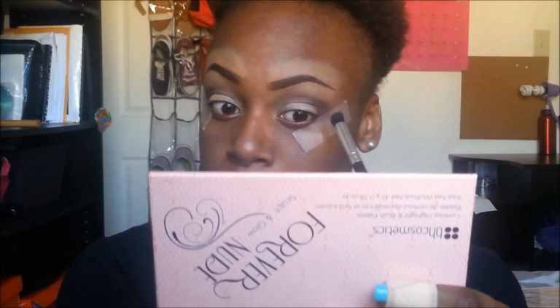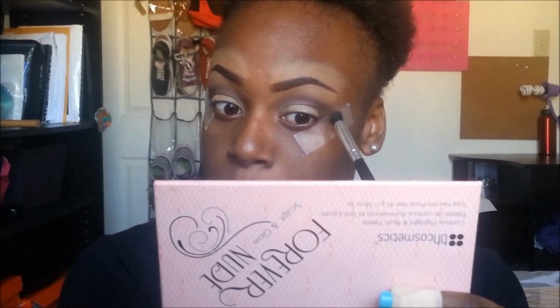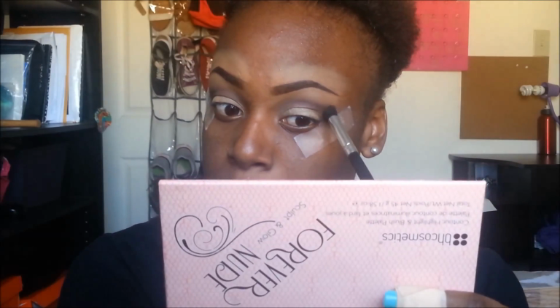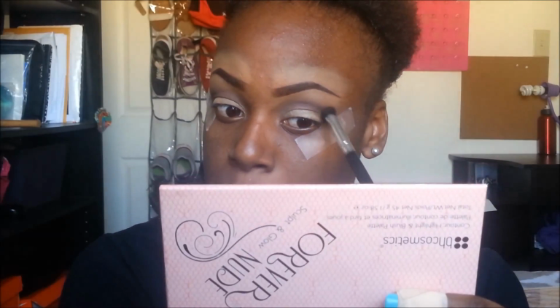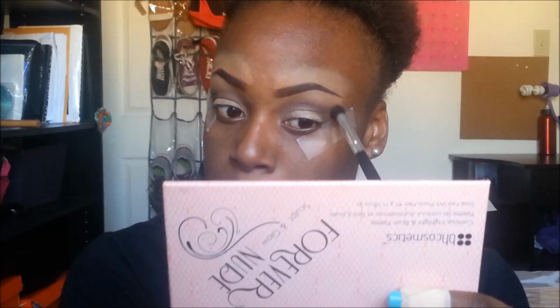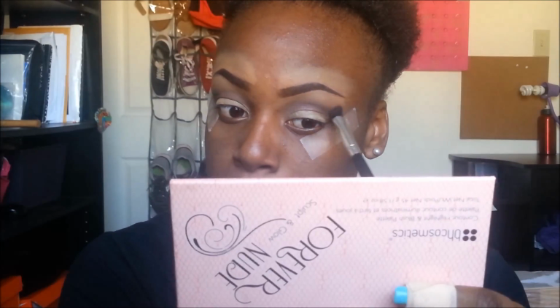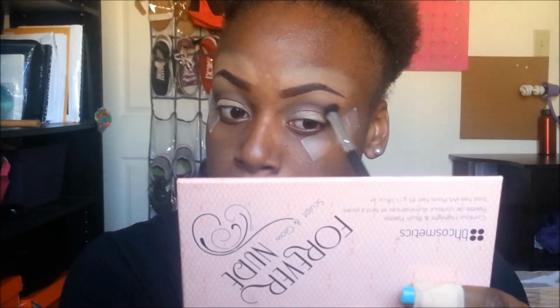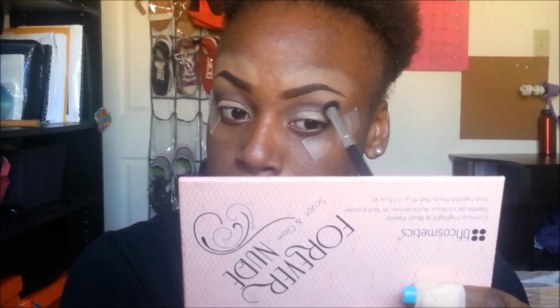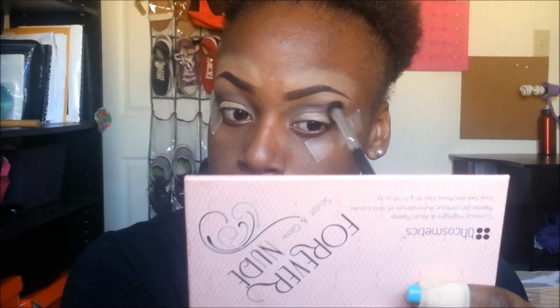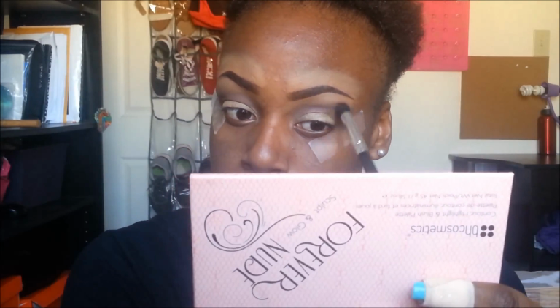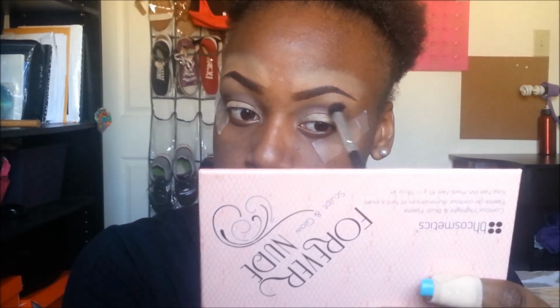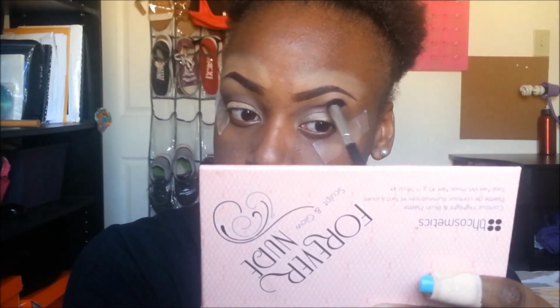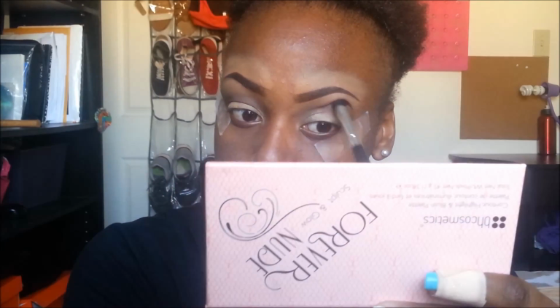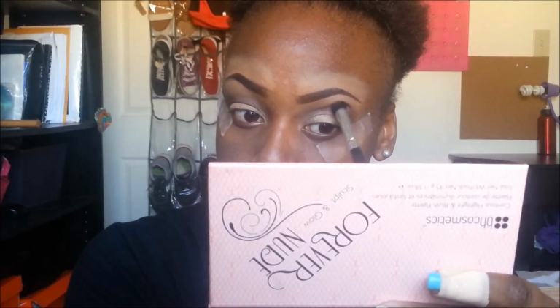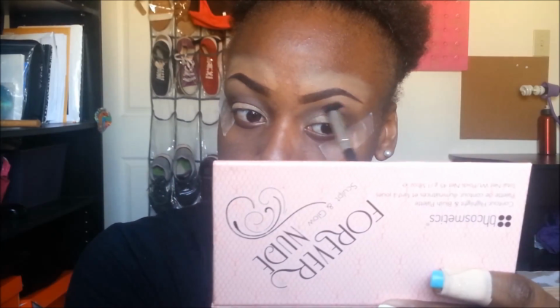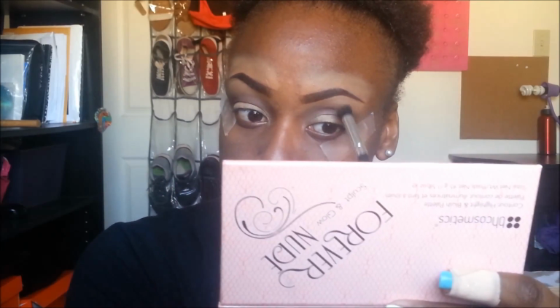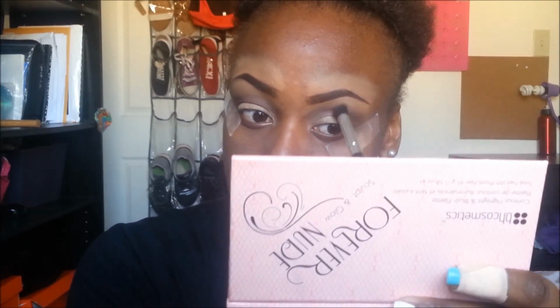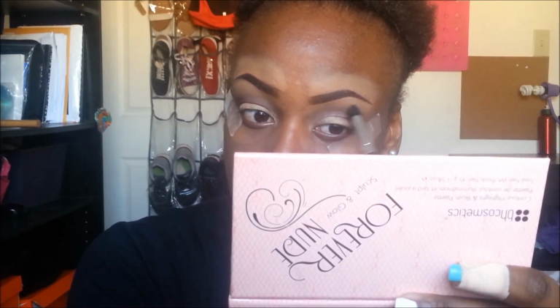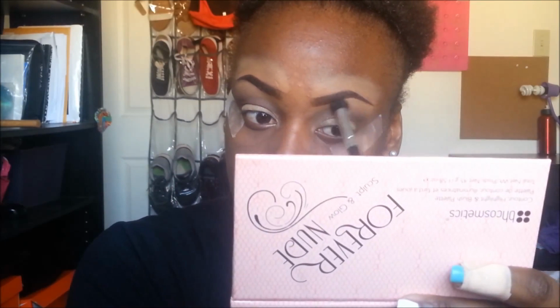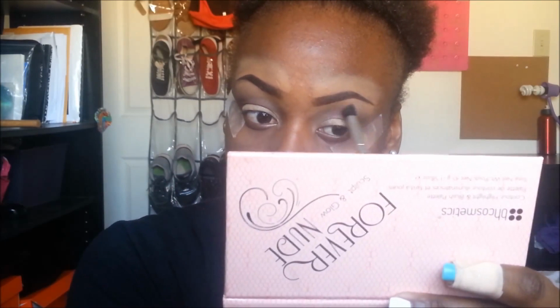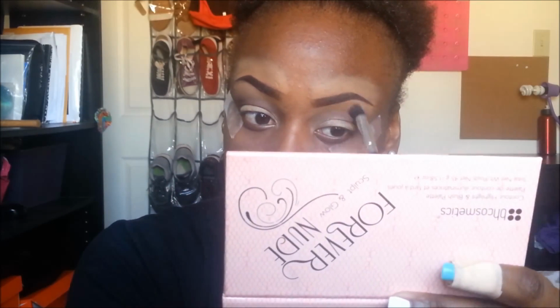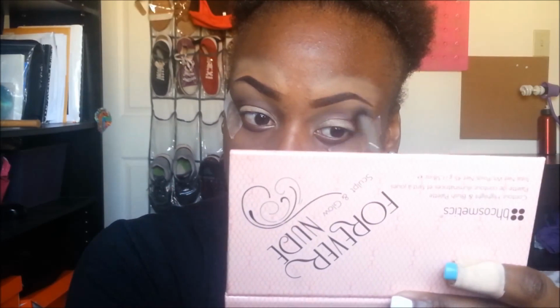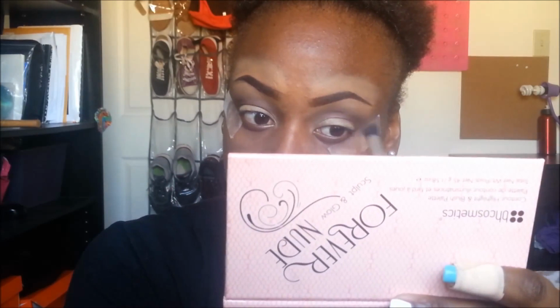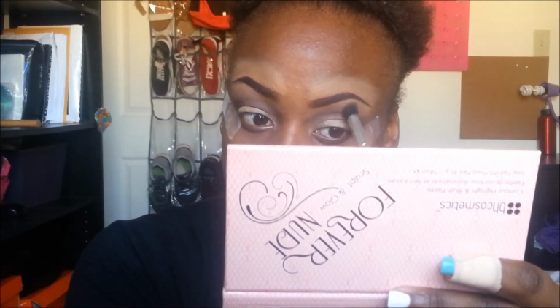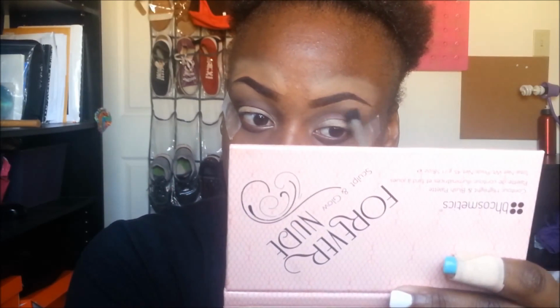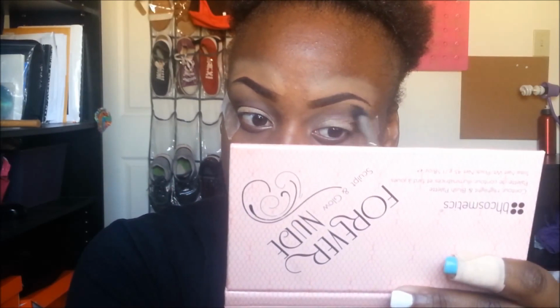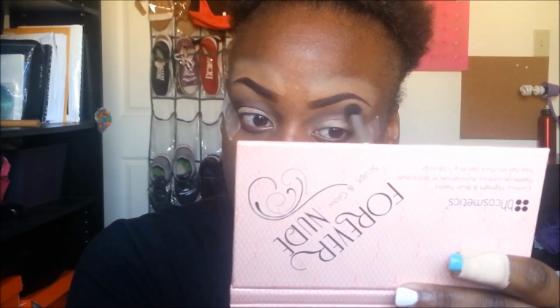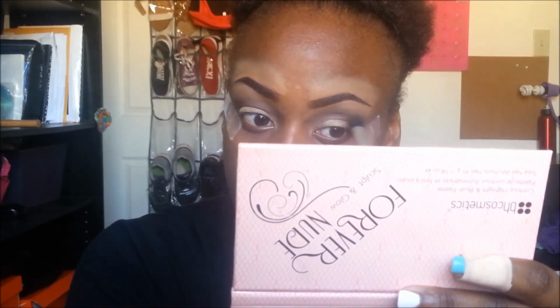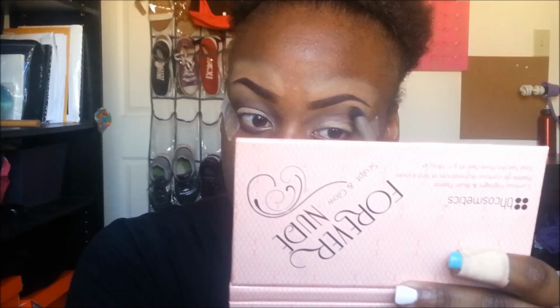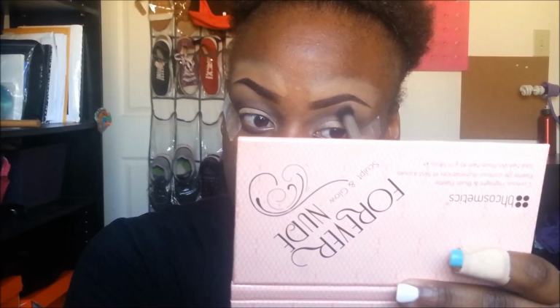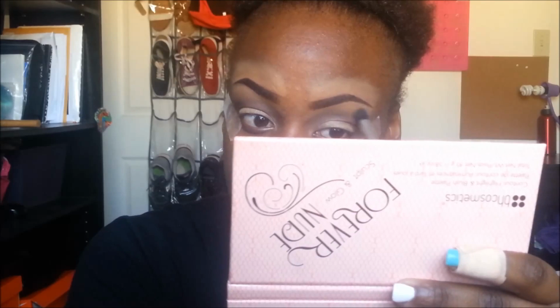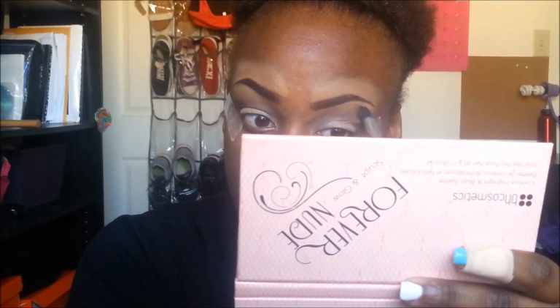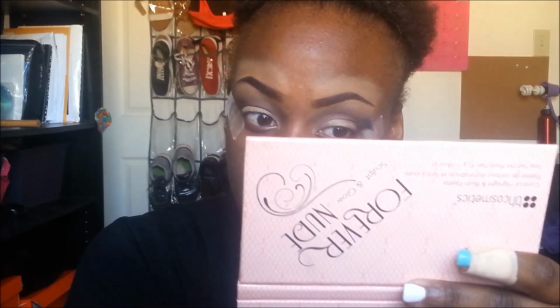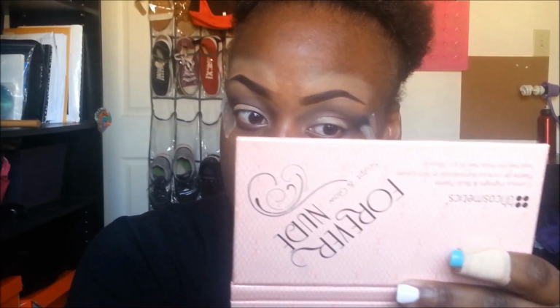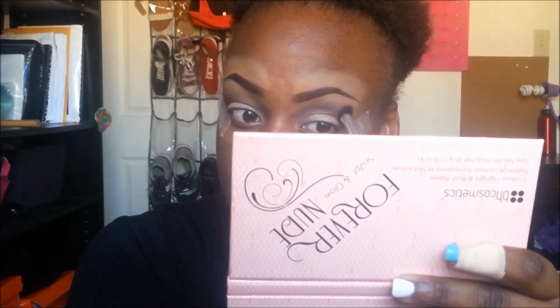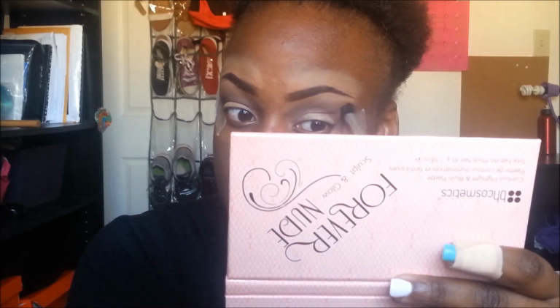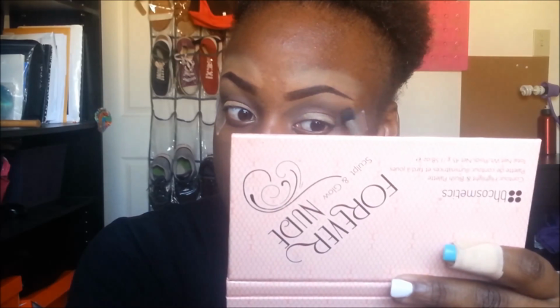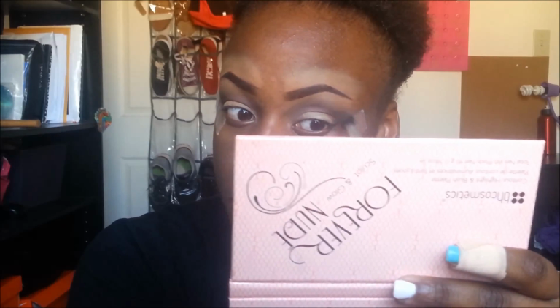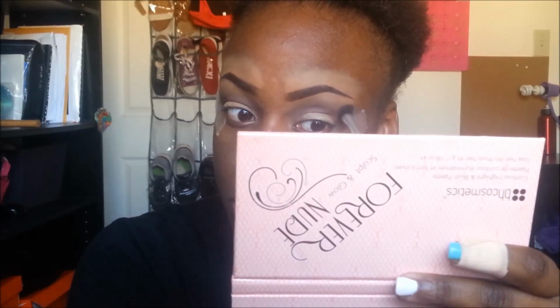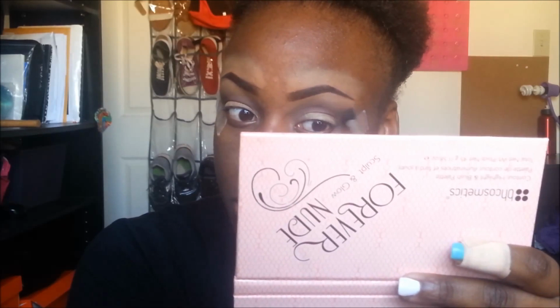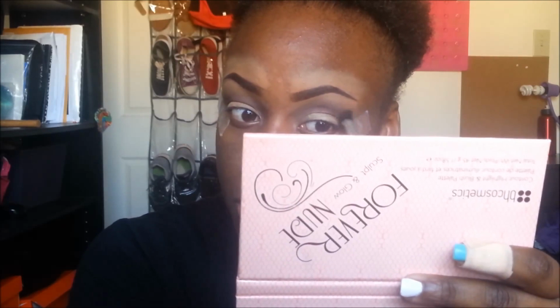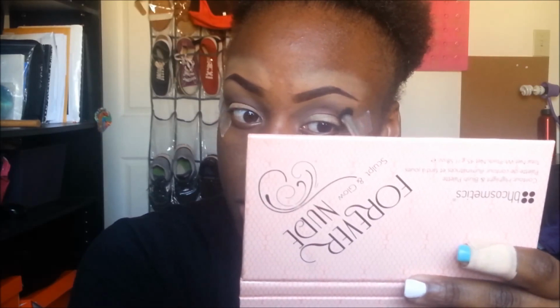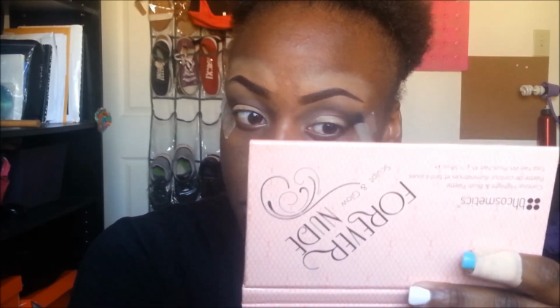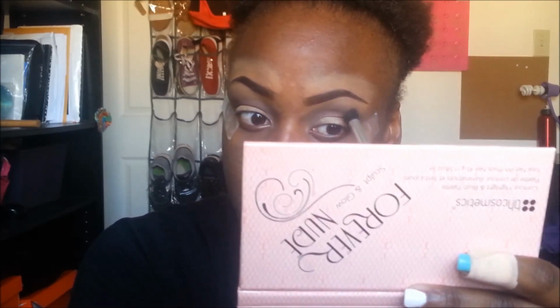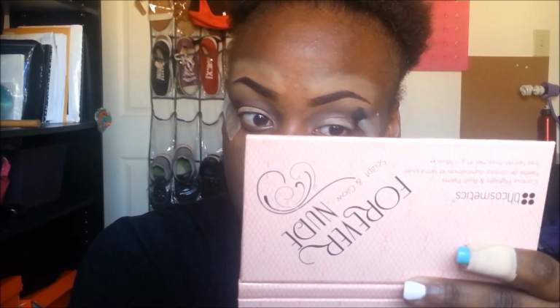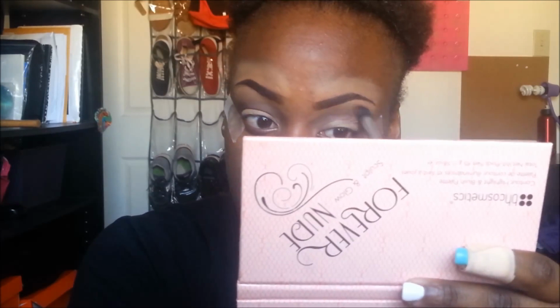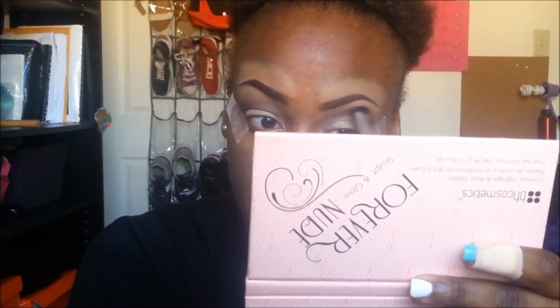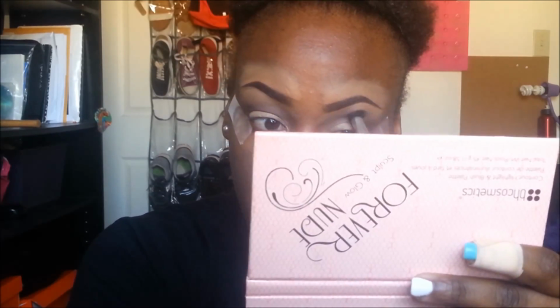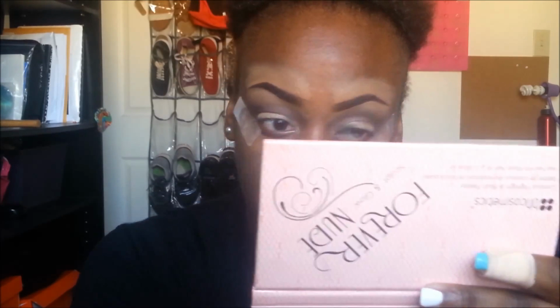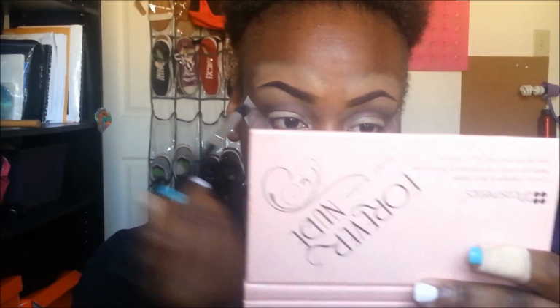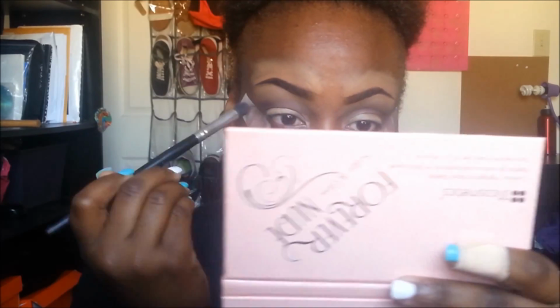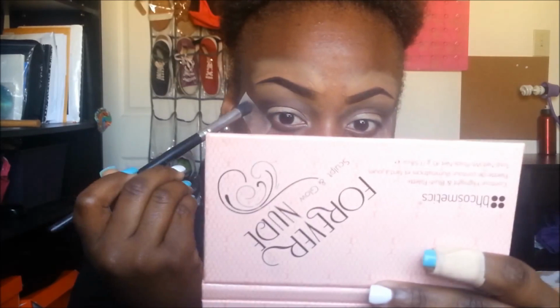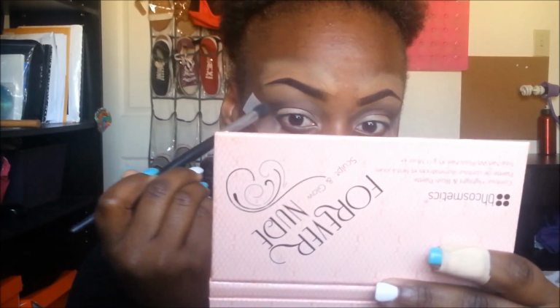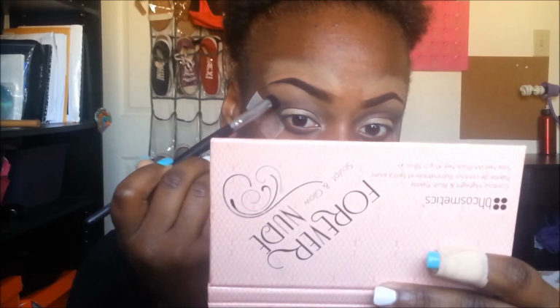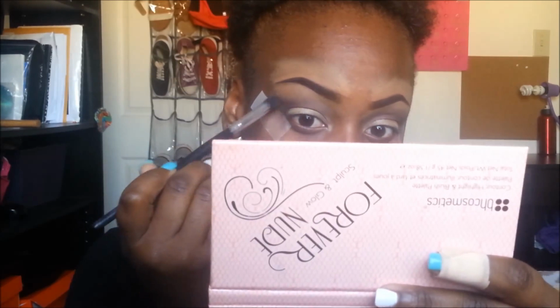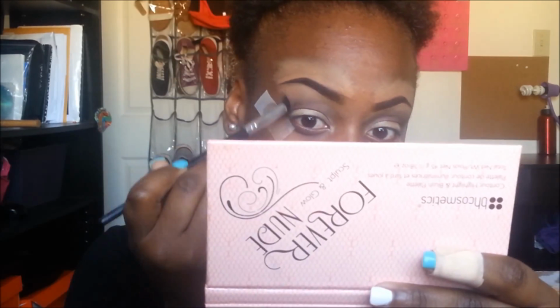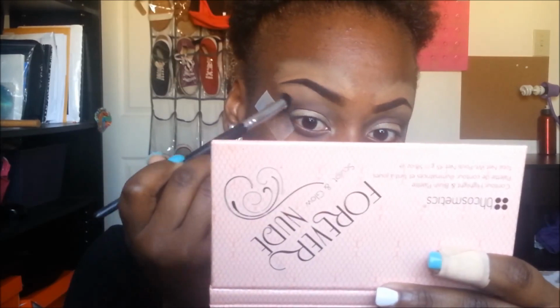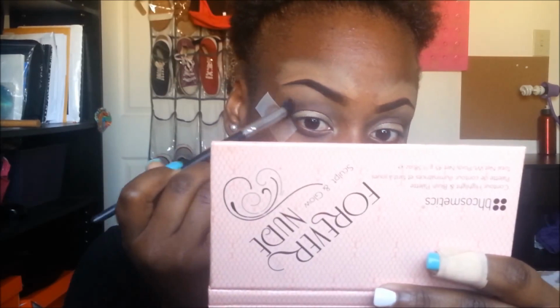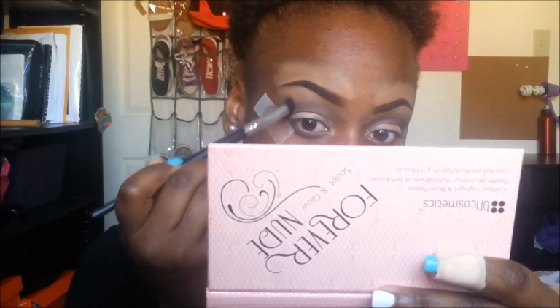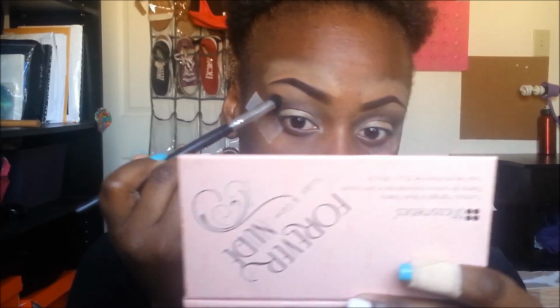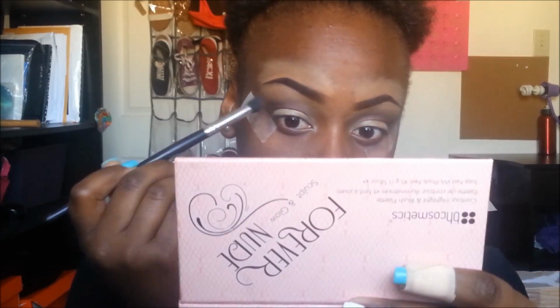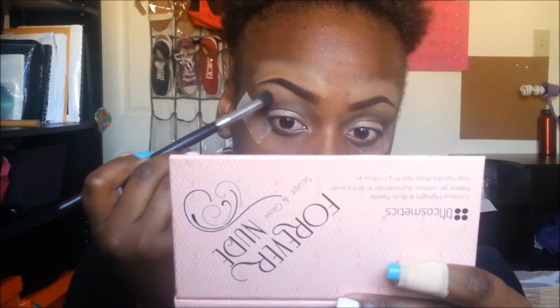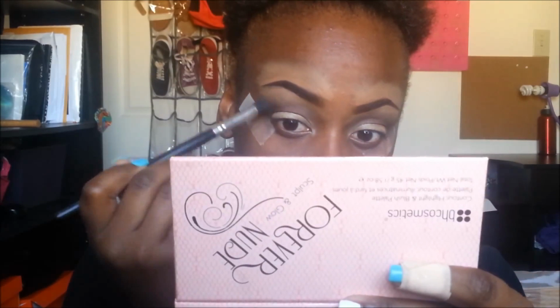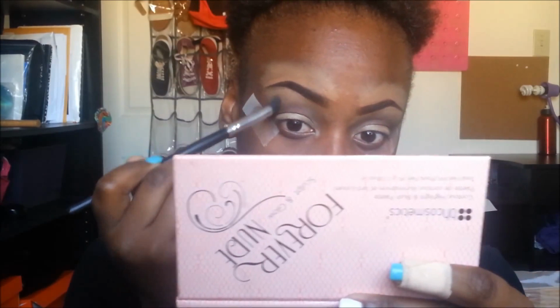Now I'm just using a fluffy tapered brush and blending out the harsh line between my highlight and the color that was in my crease.